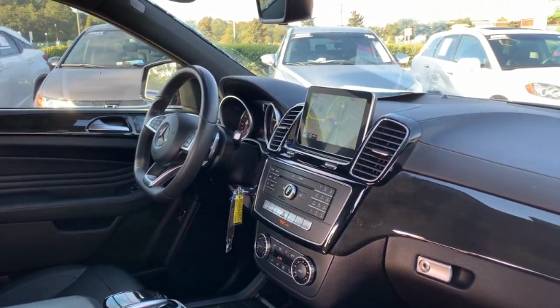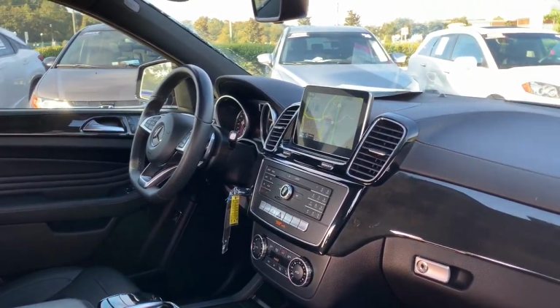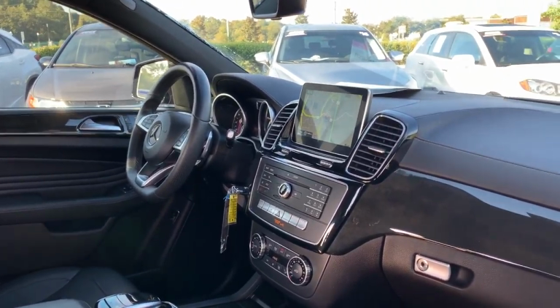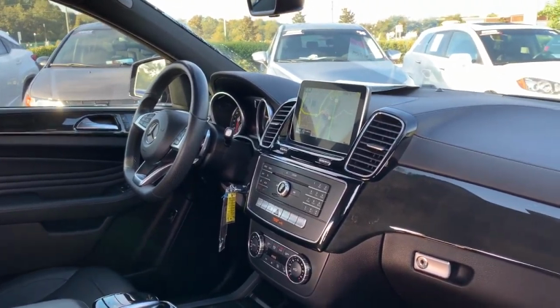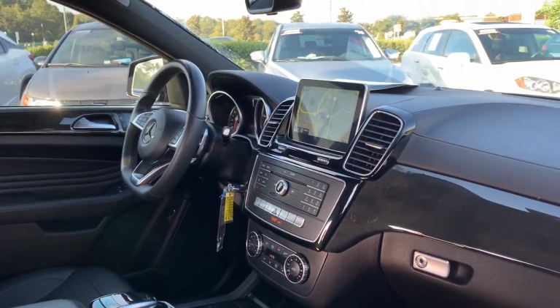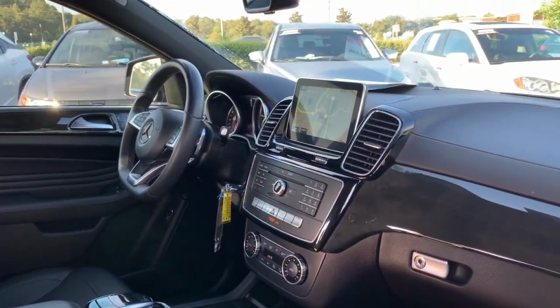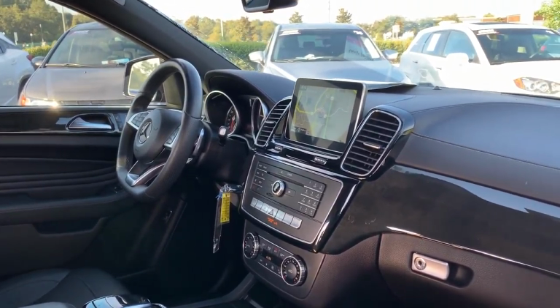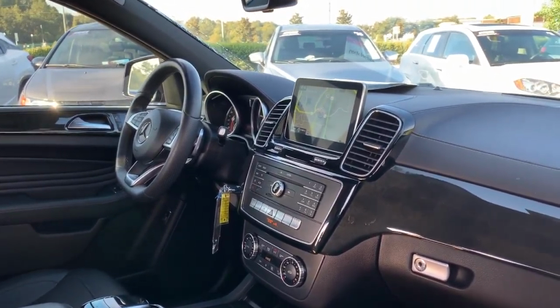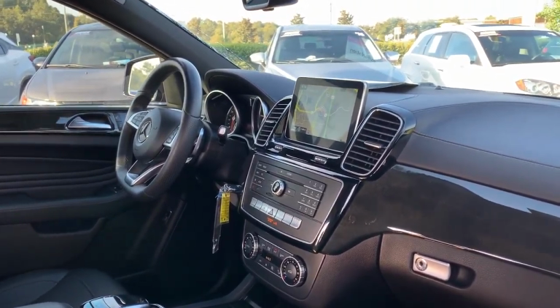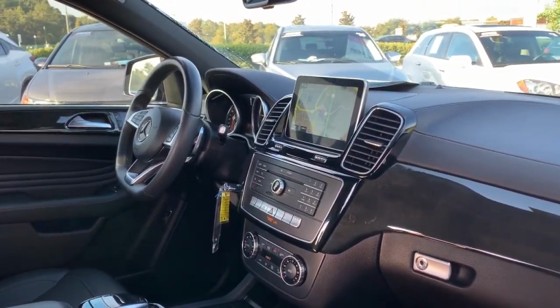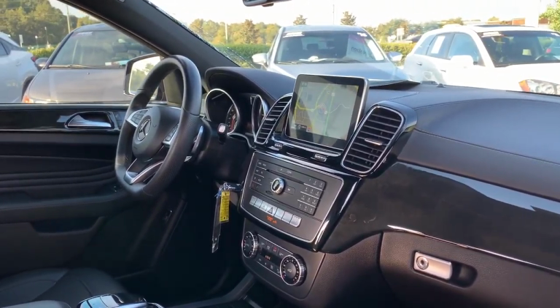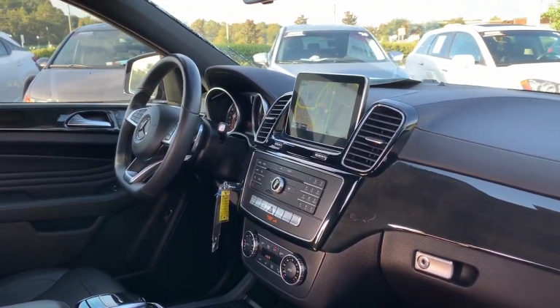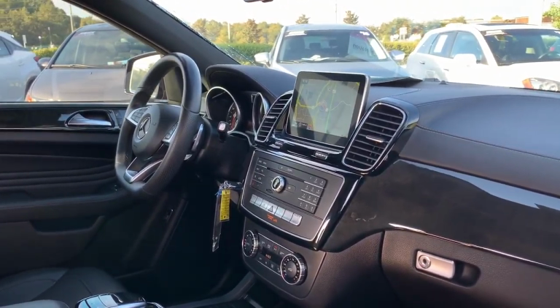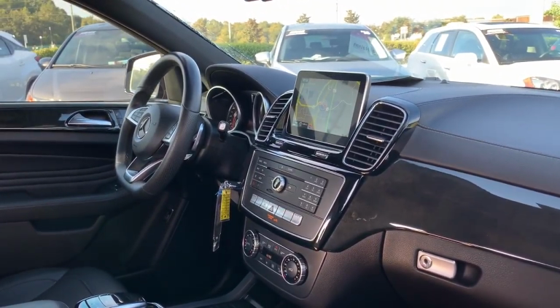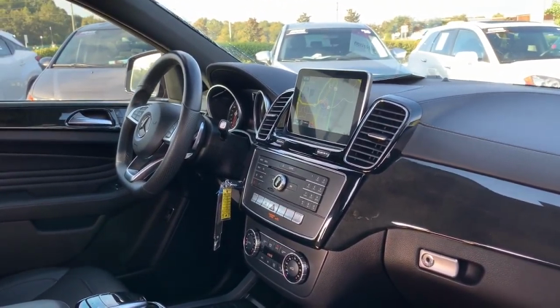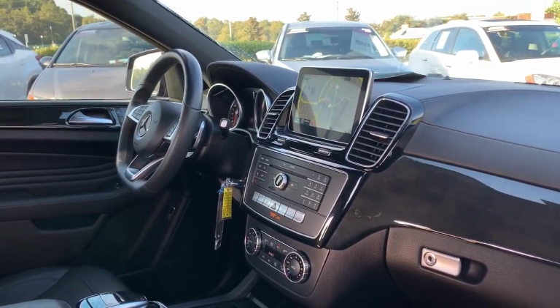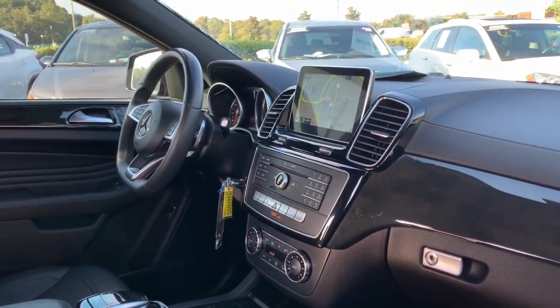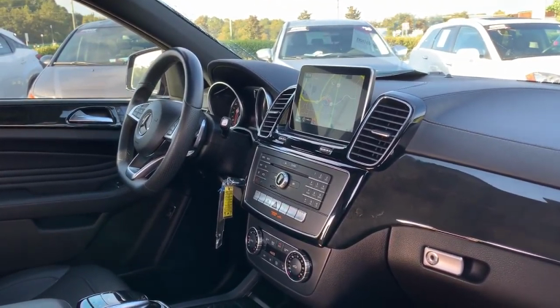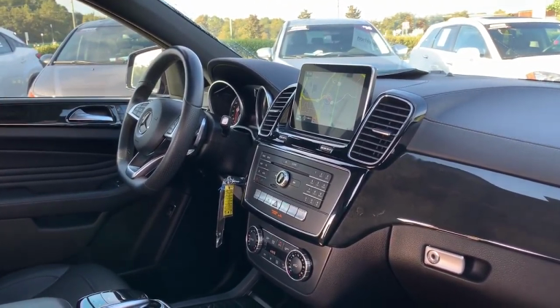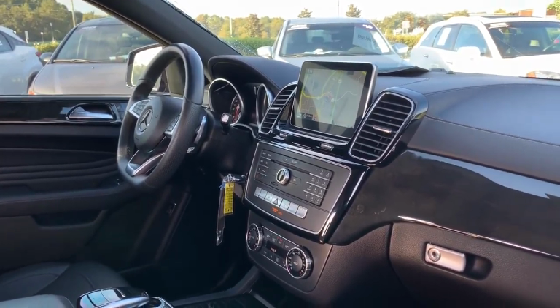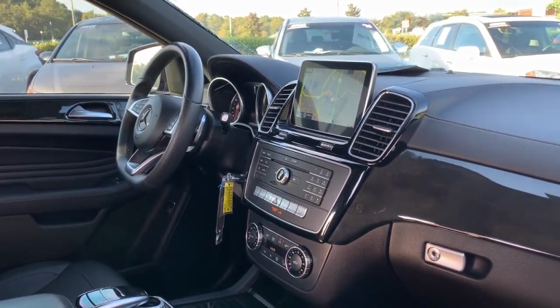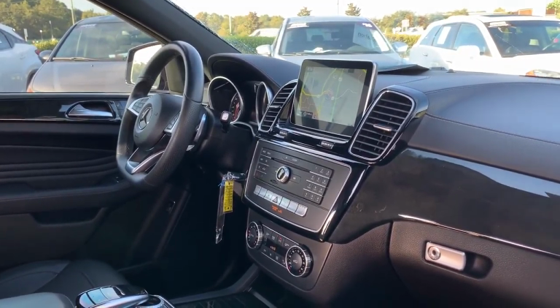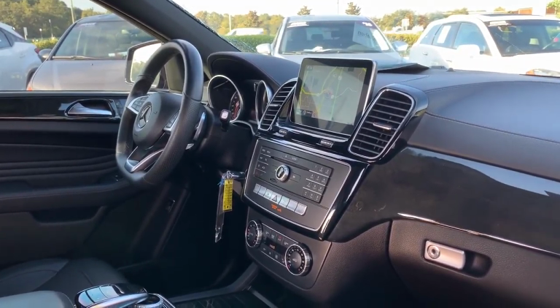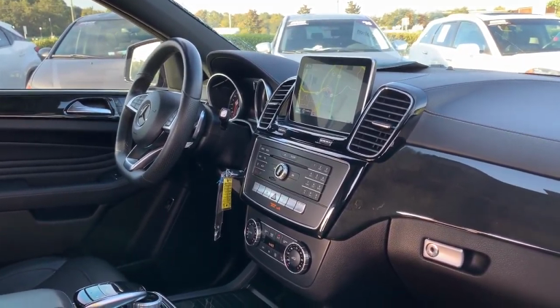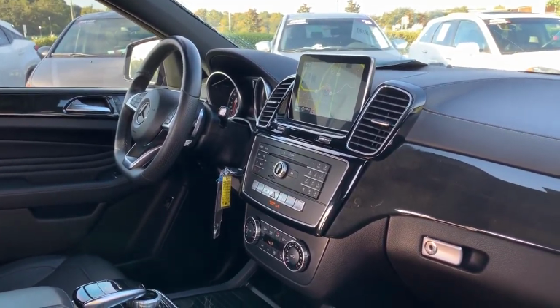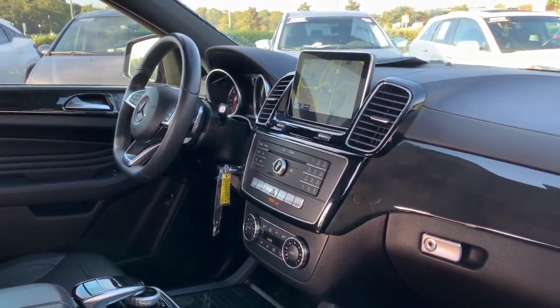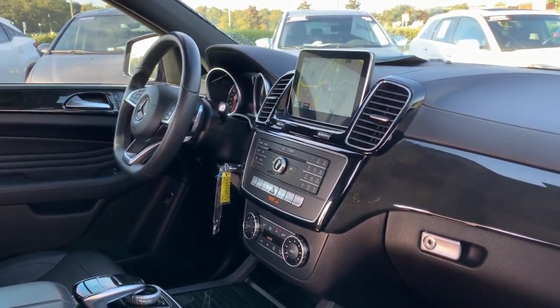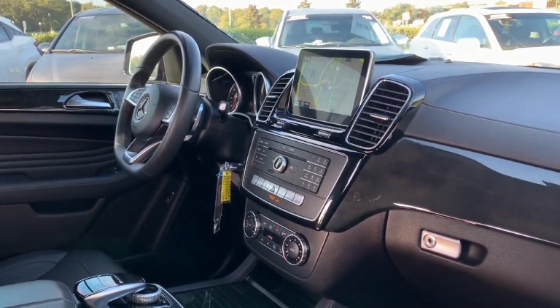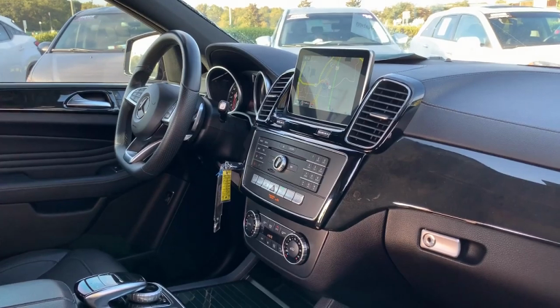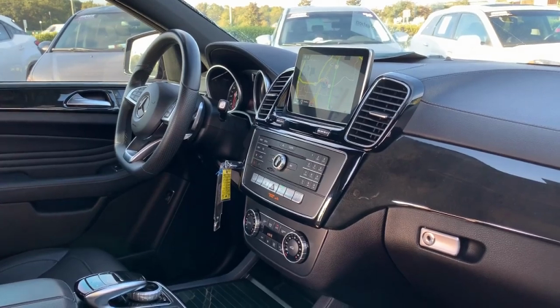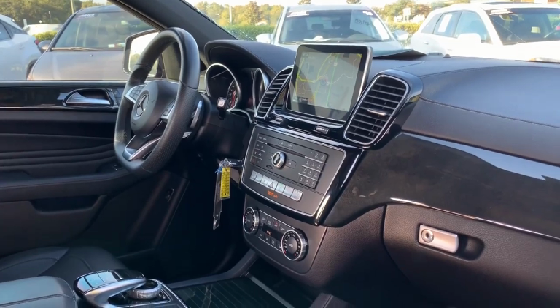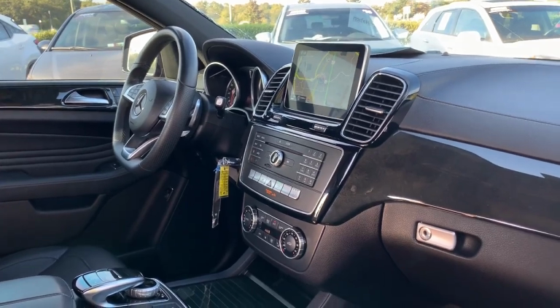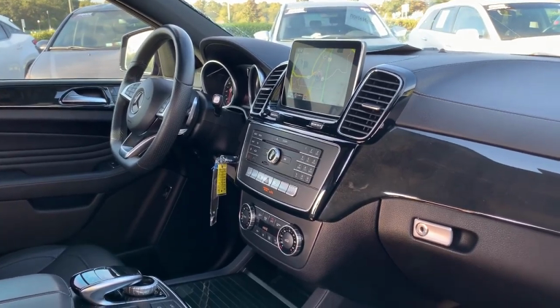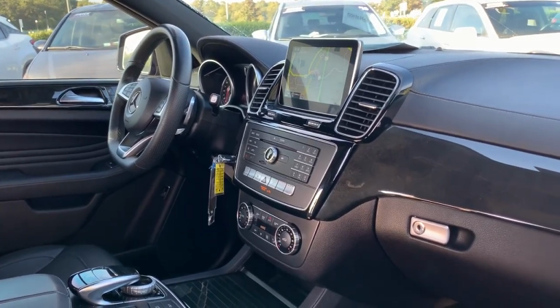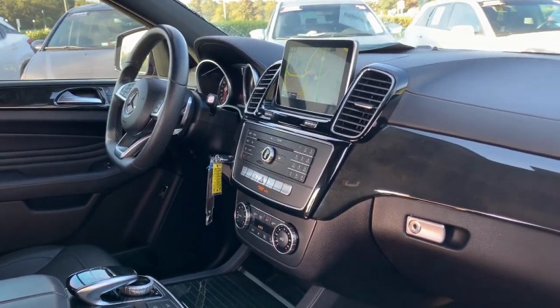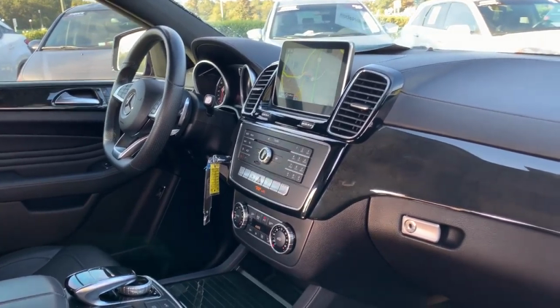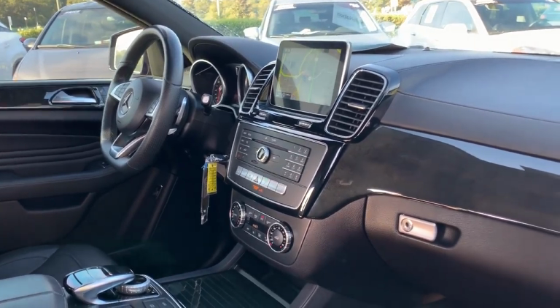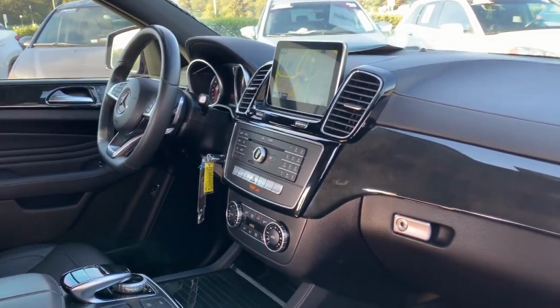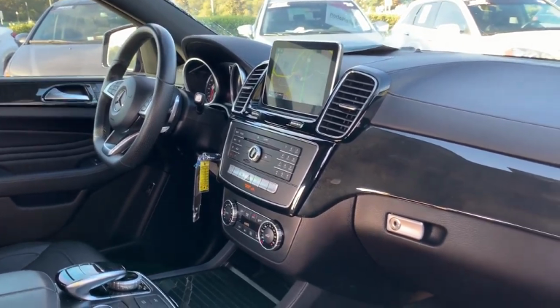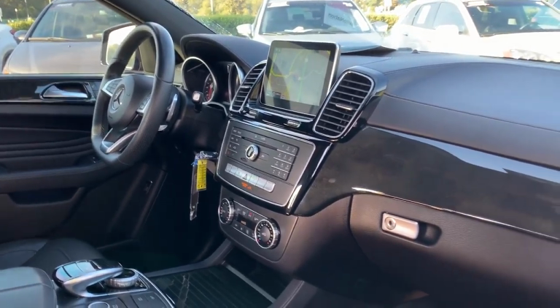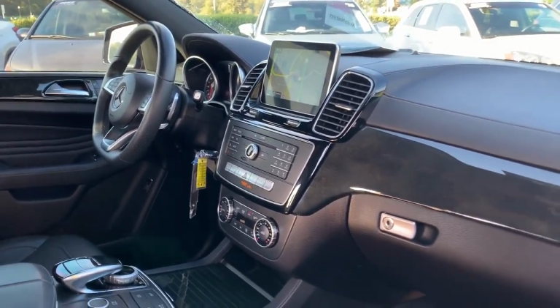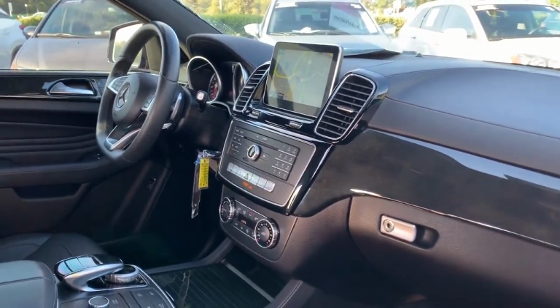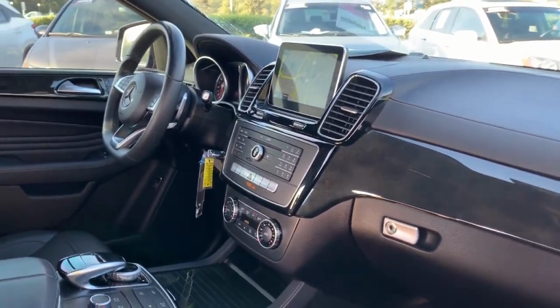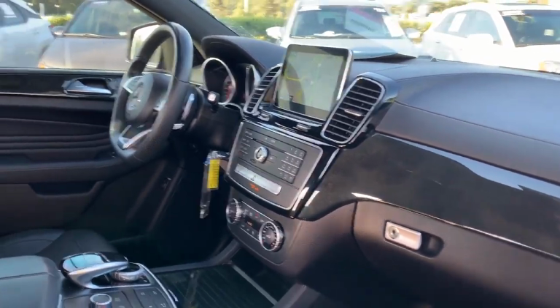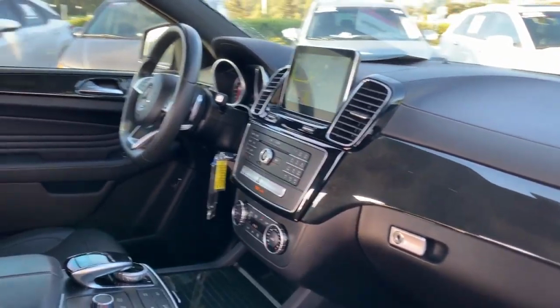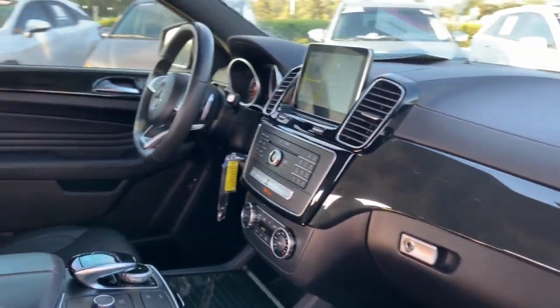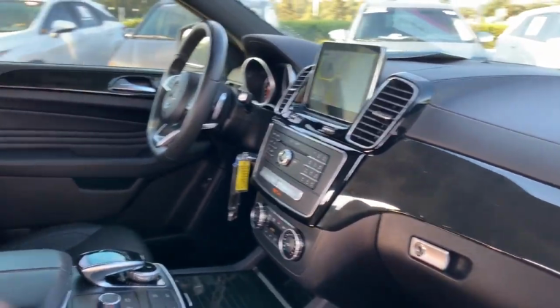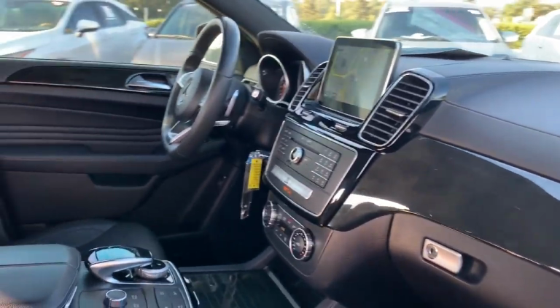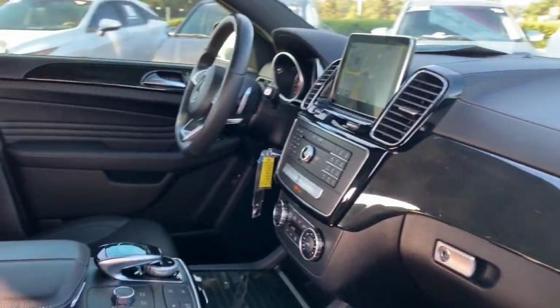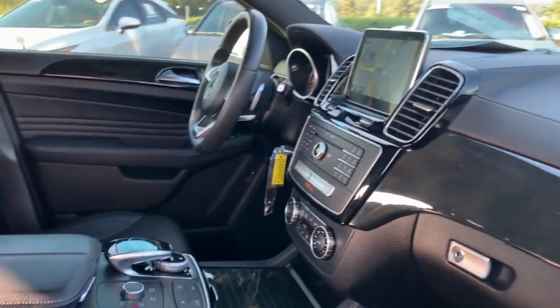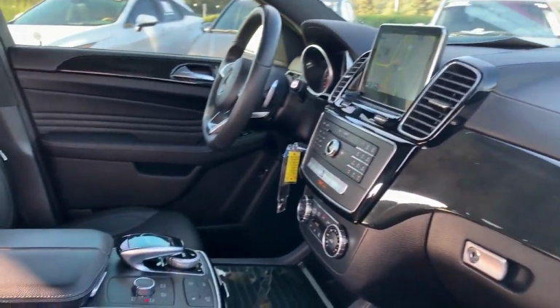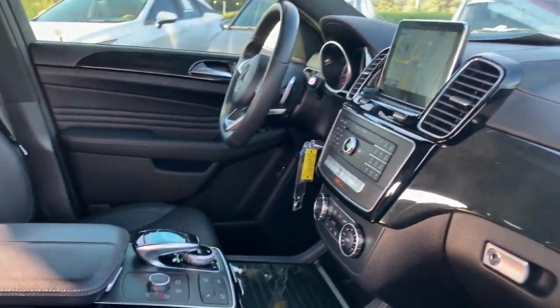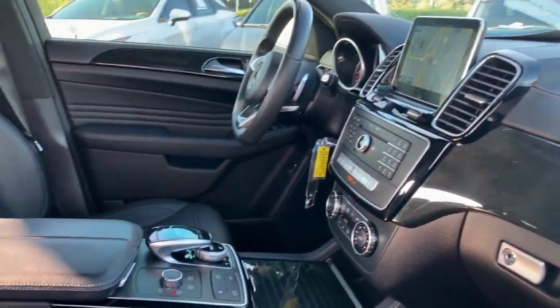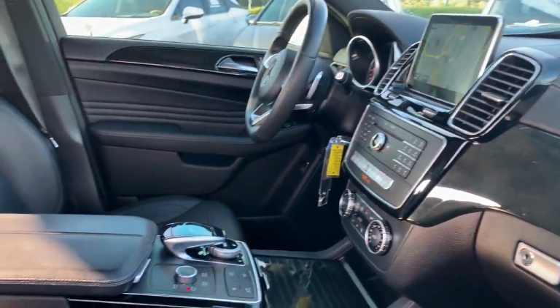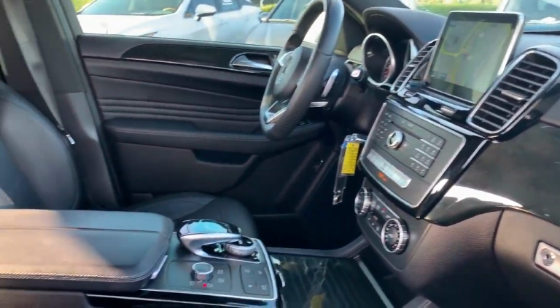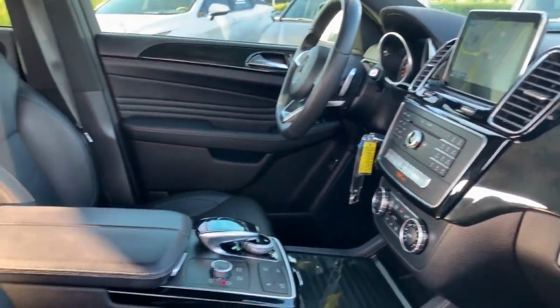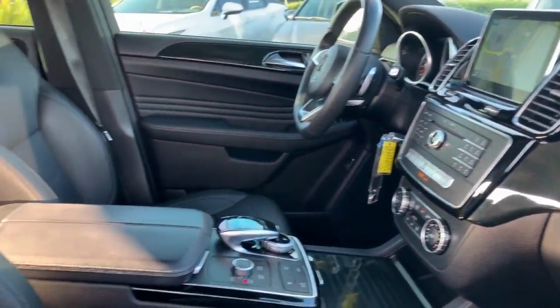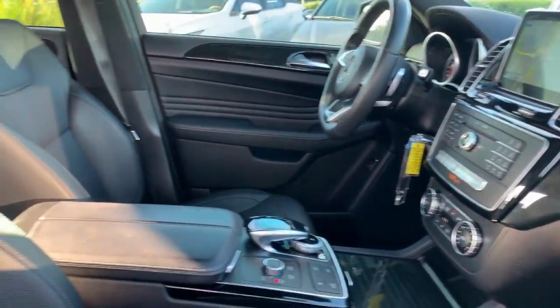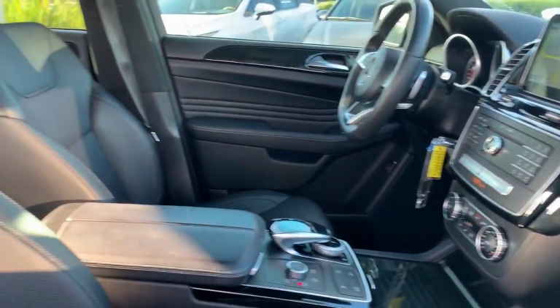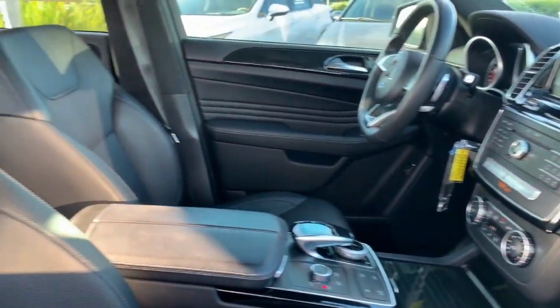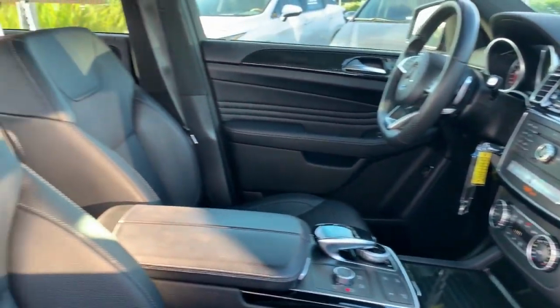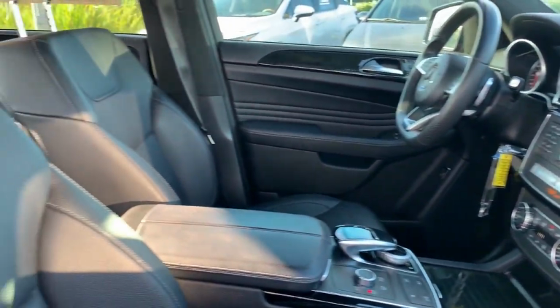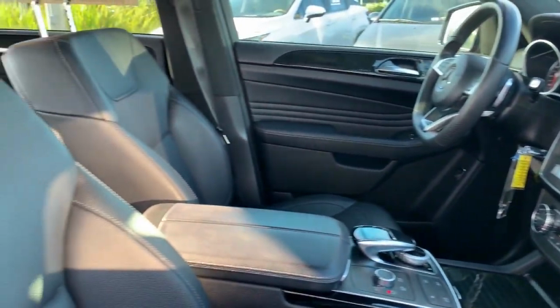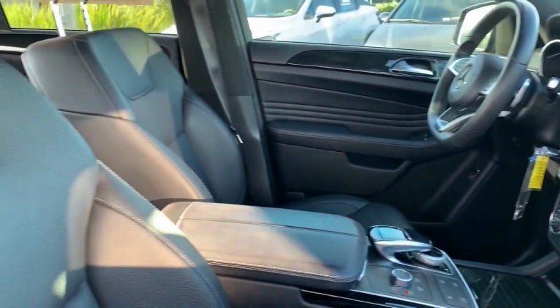Bluetooth for your cell phone, navigation, heated seats, electronic climate control, and satellite radio.